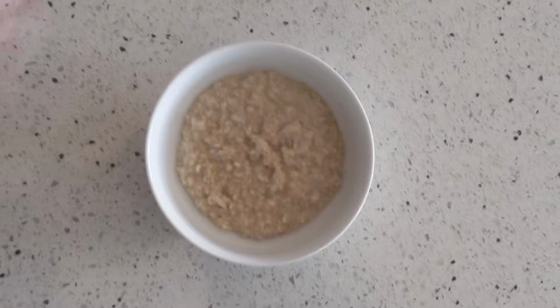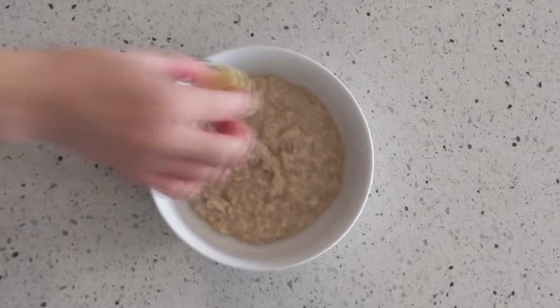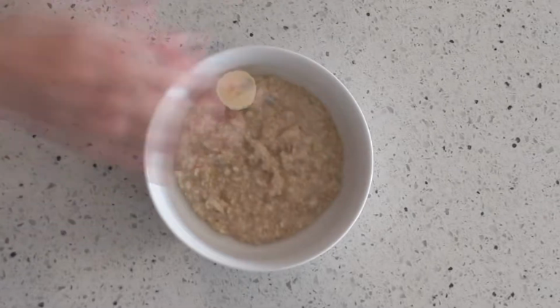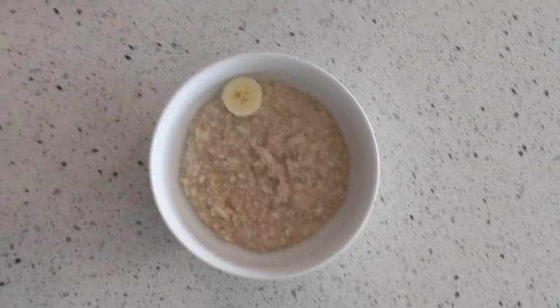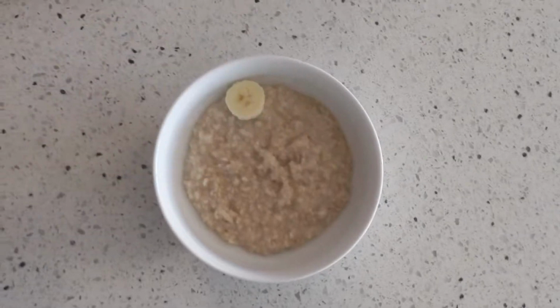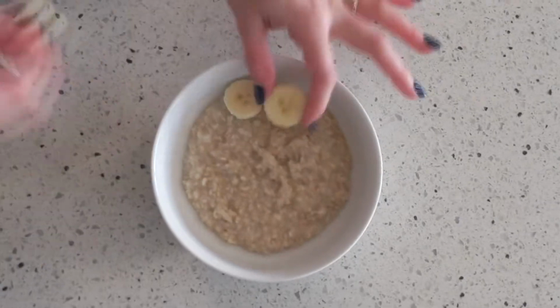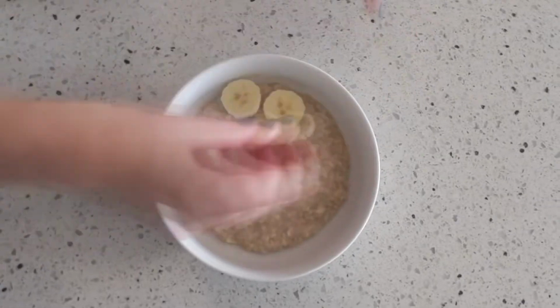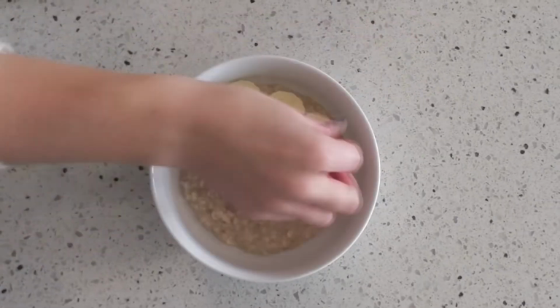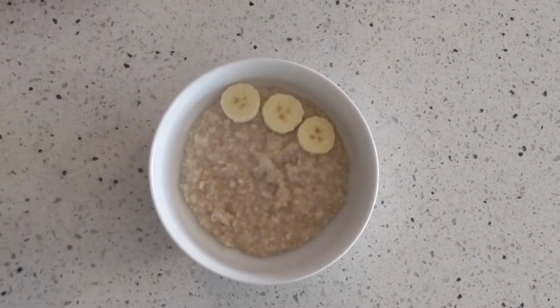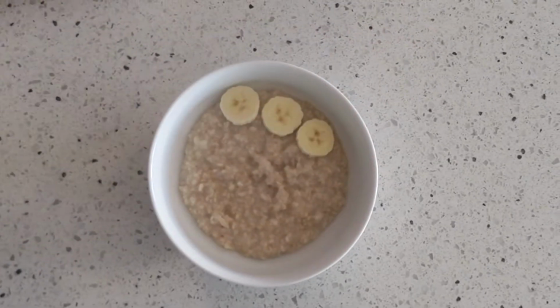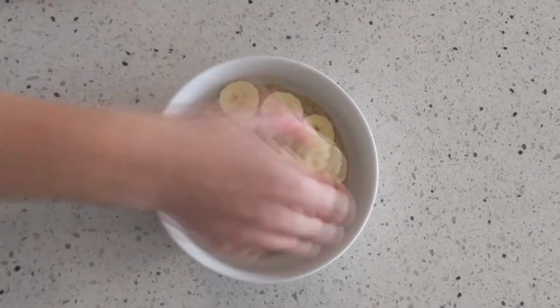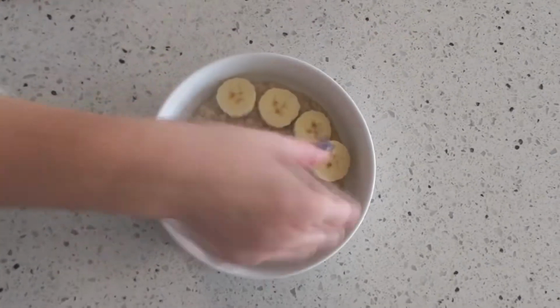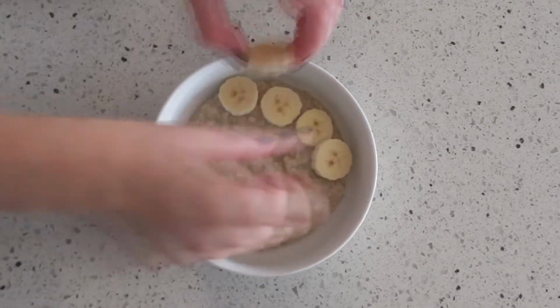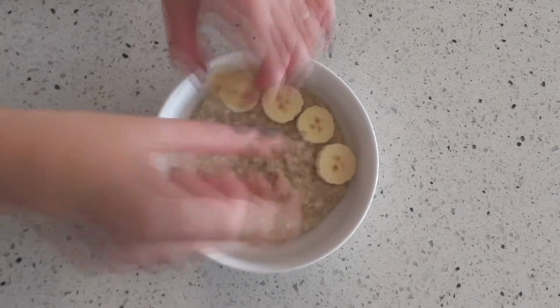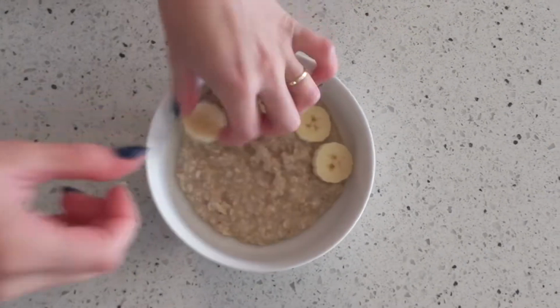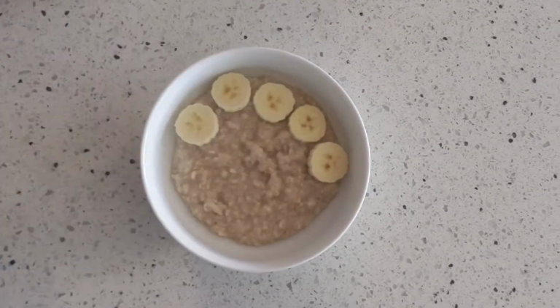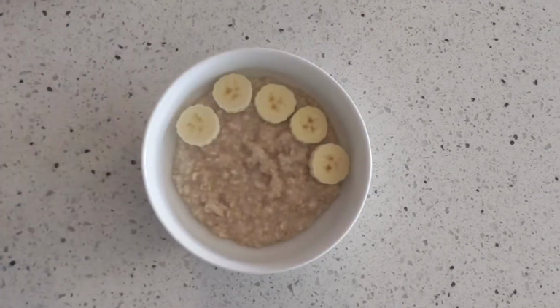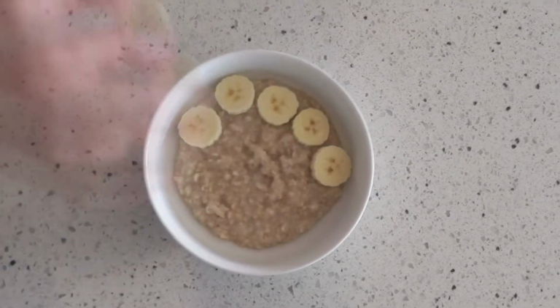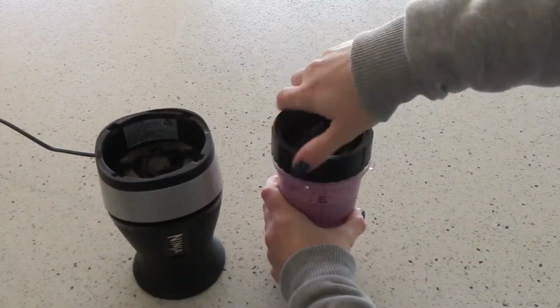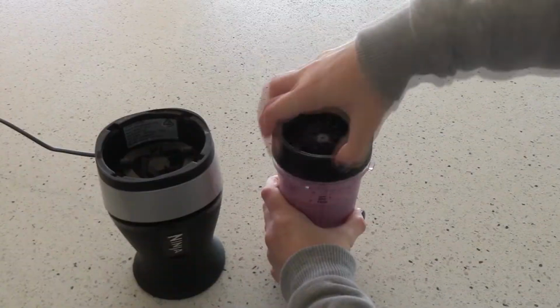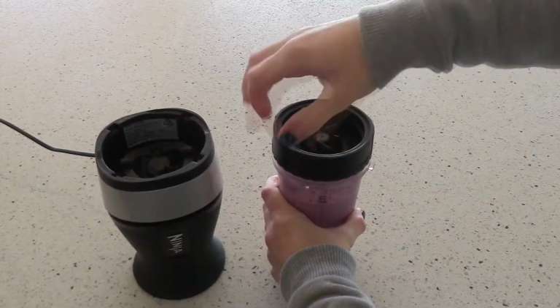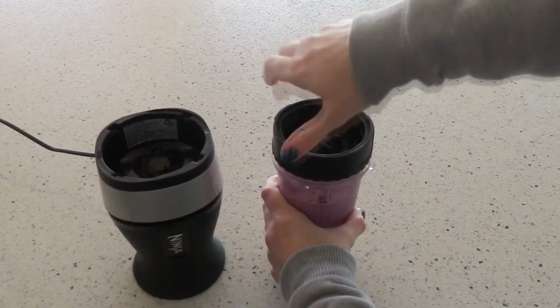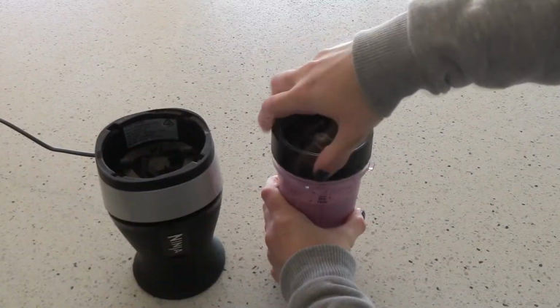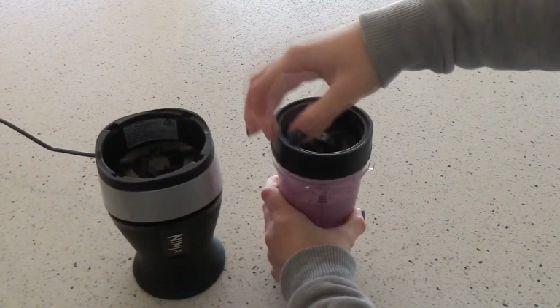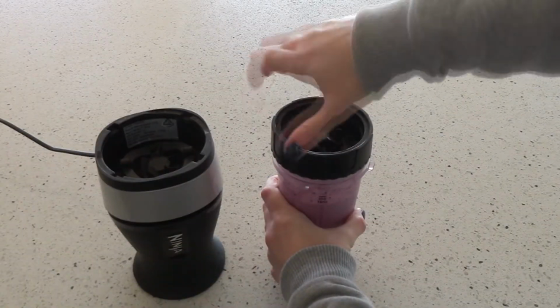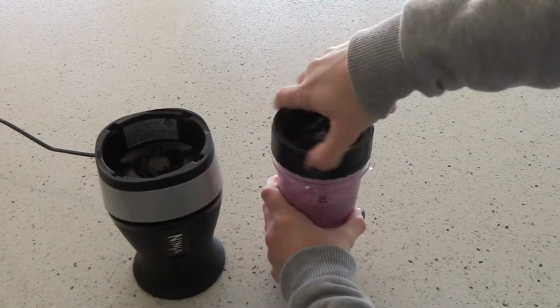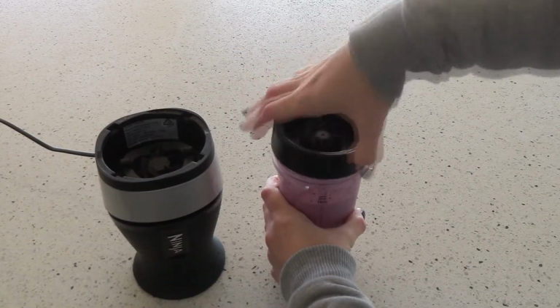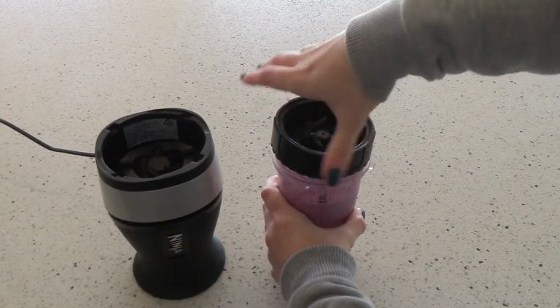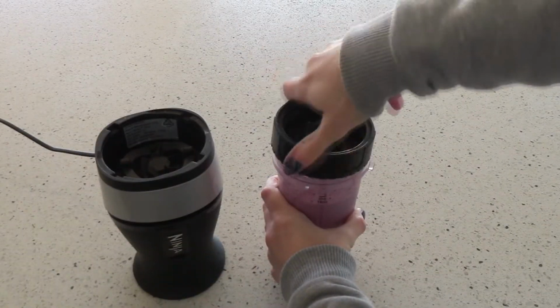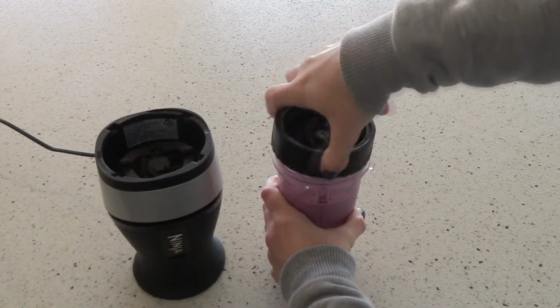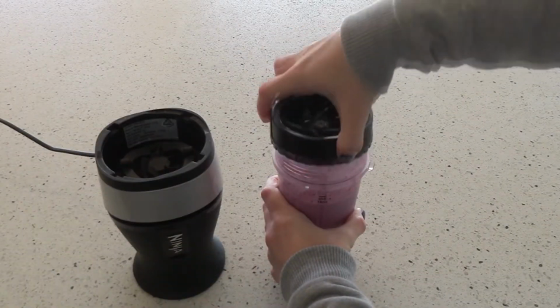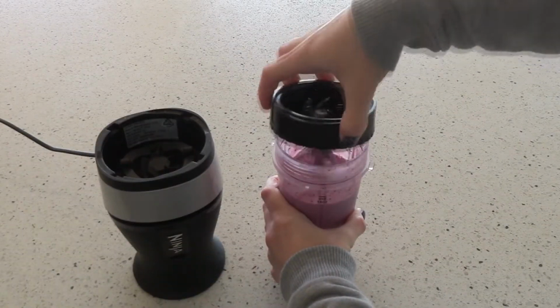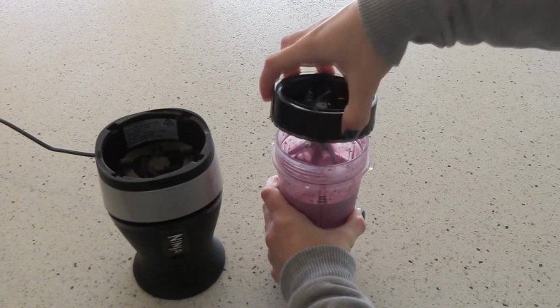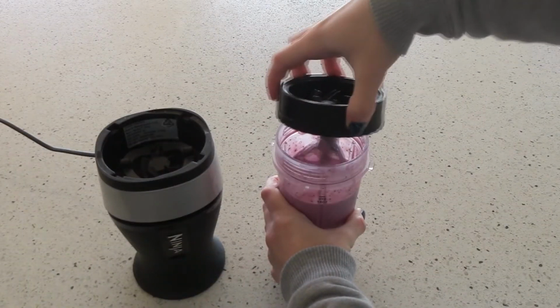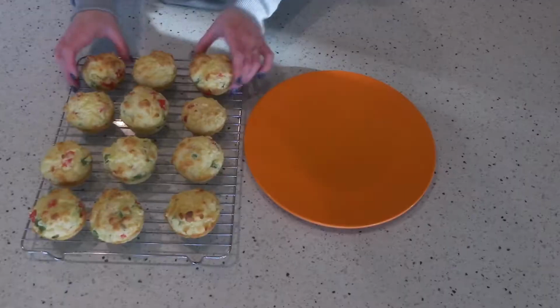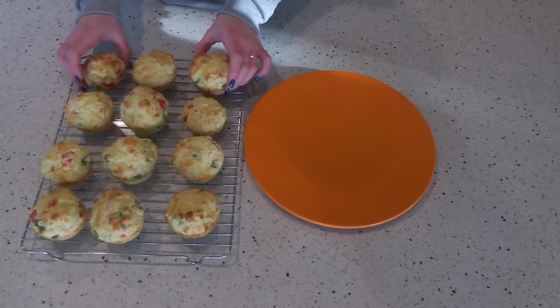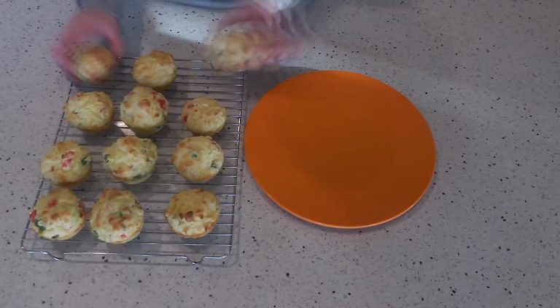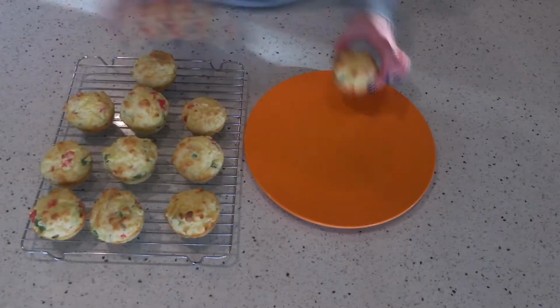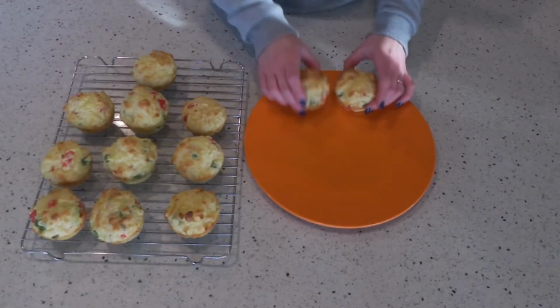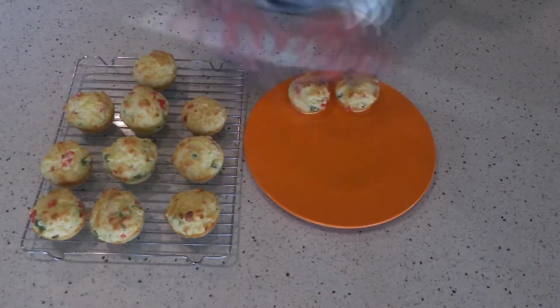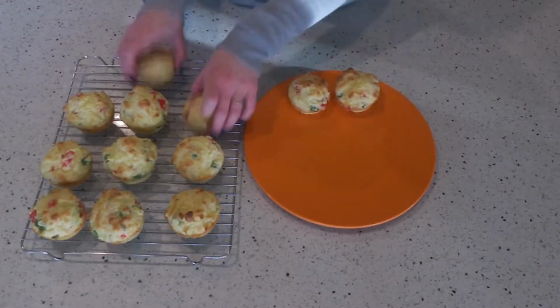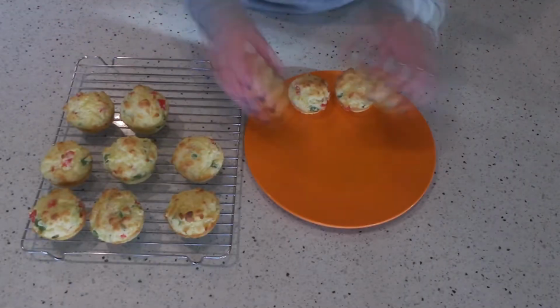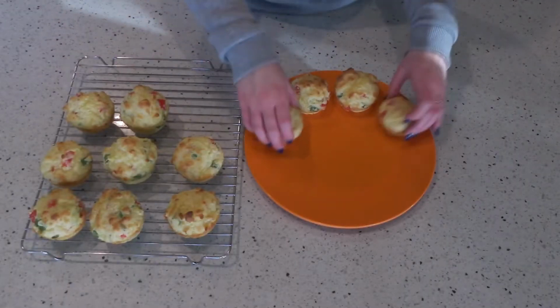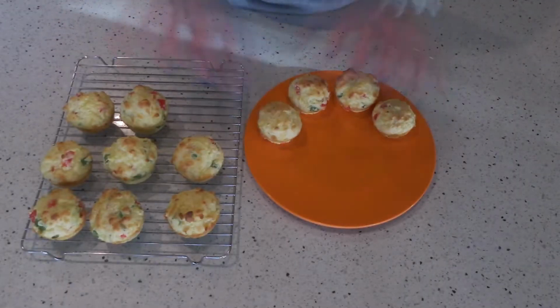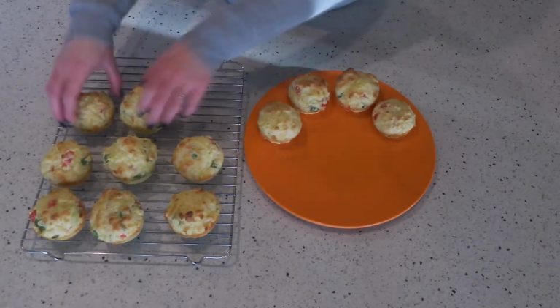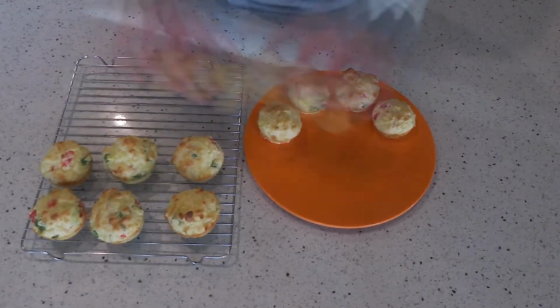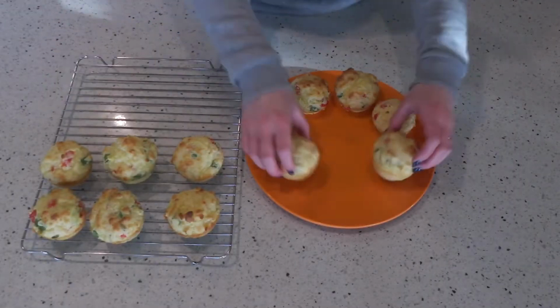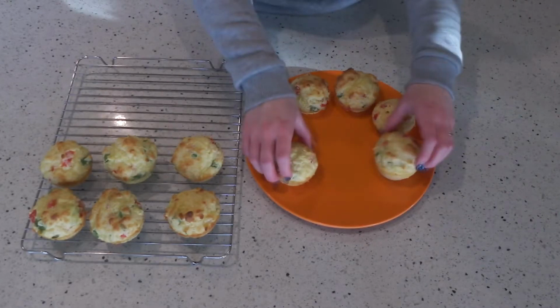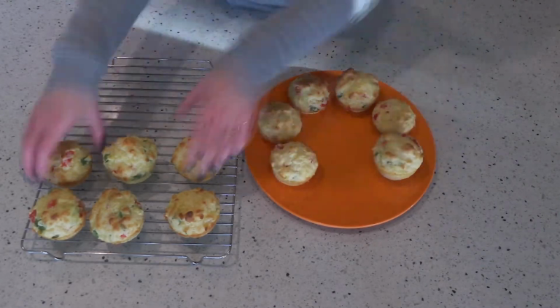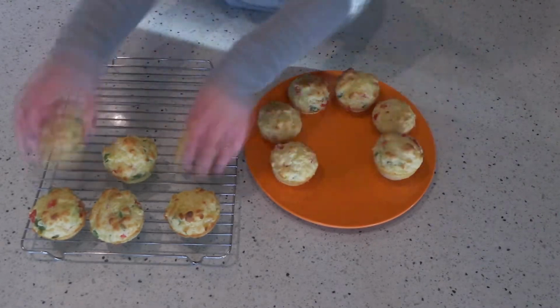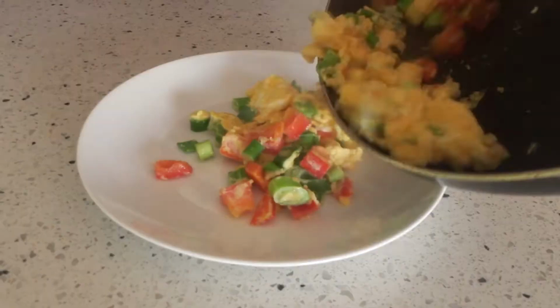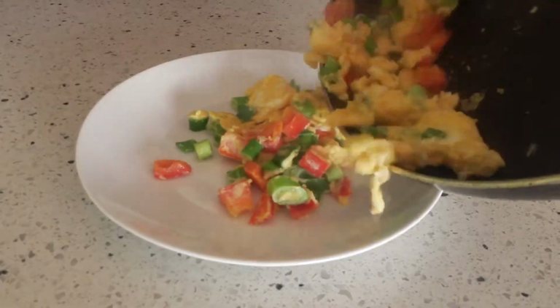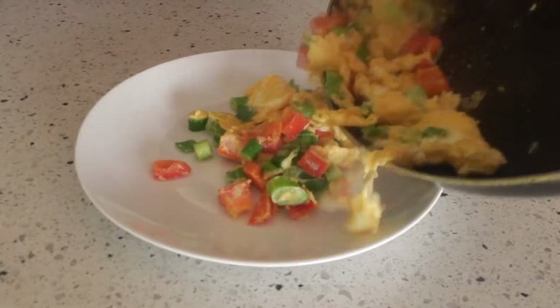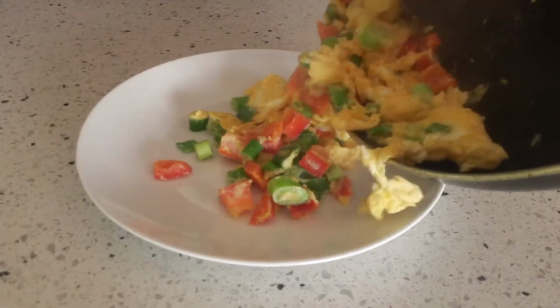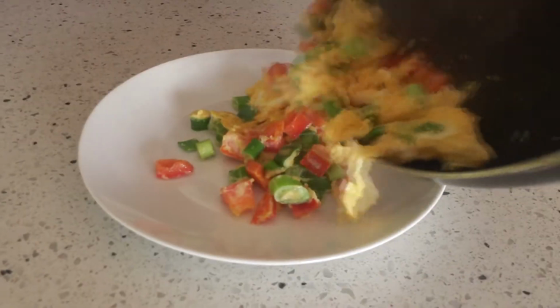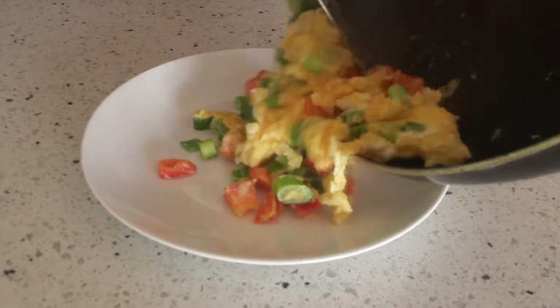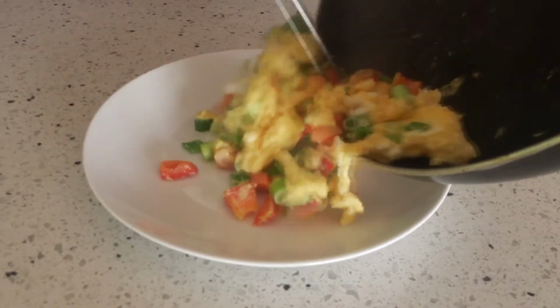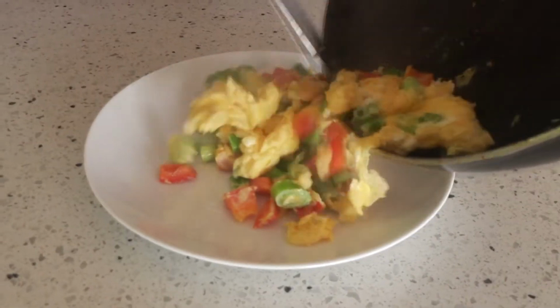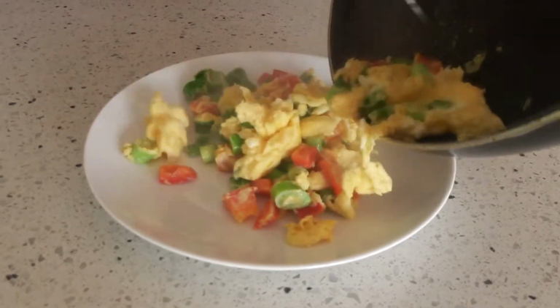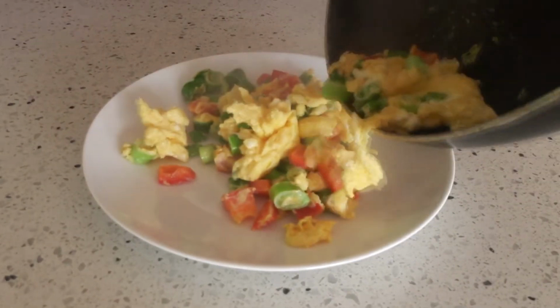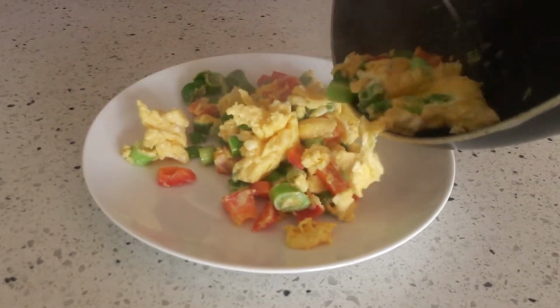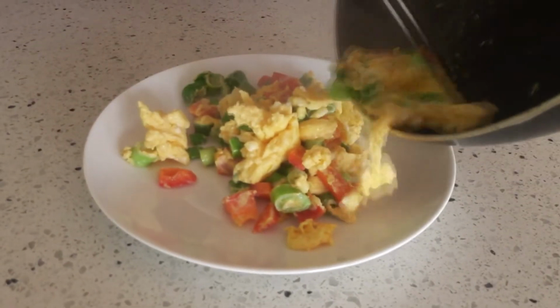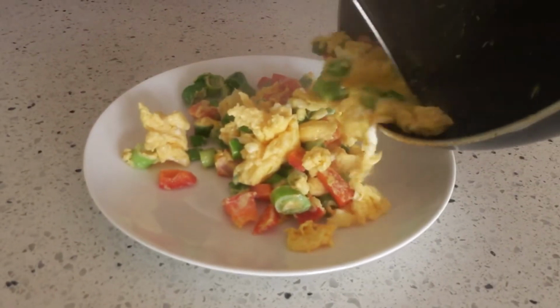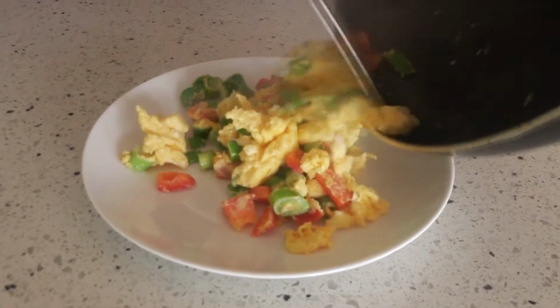Hey everyone, so today I'm going to be showing you four breakfast ideas. These are all really simple and also really delicious.